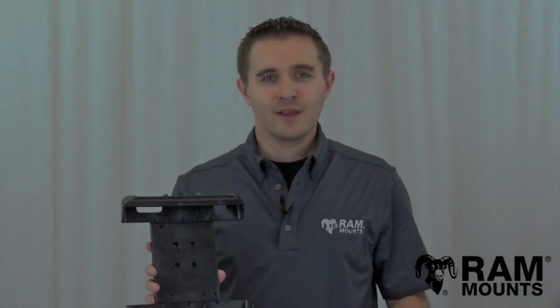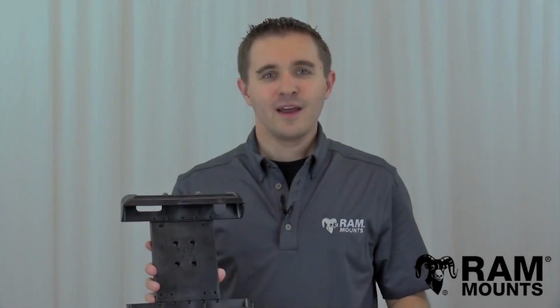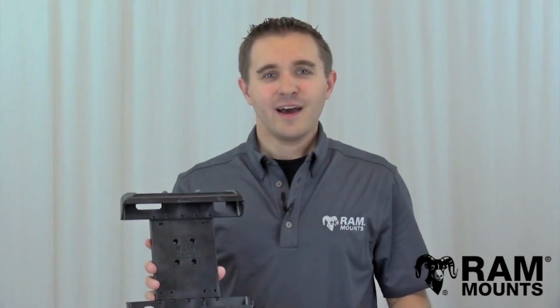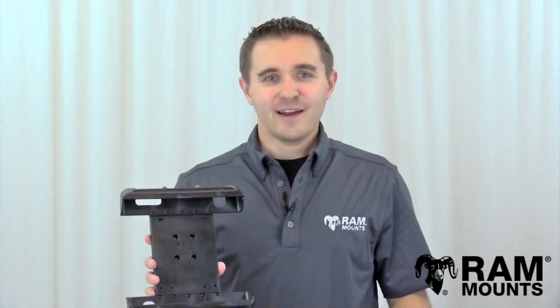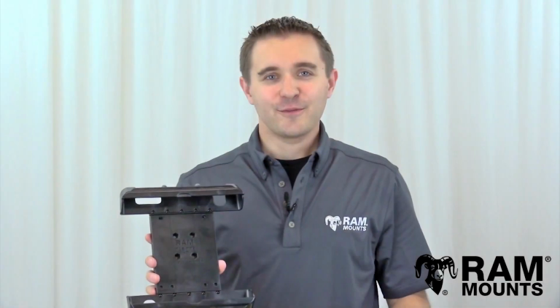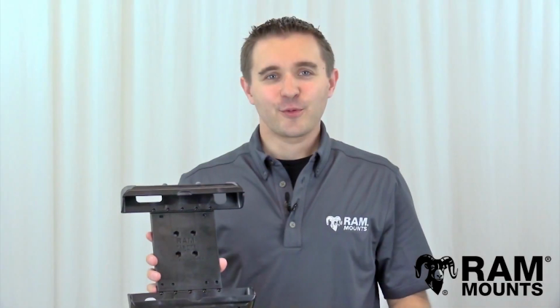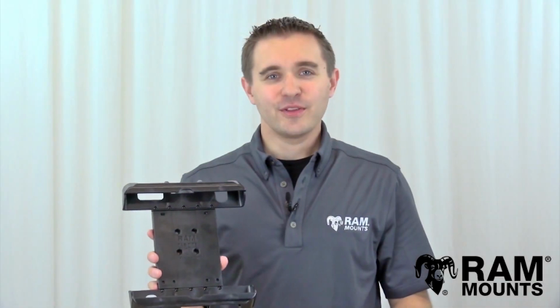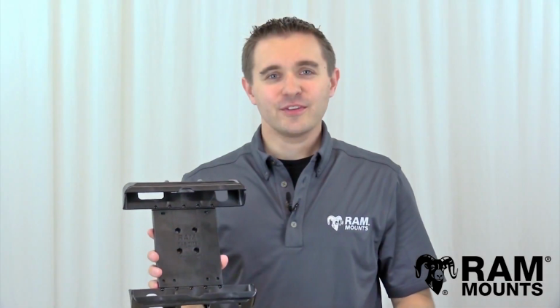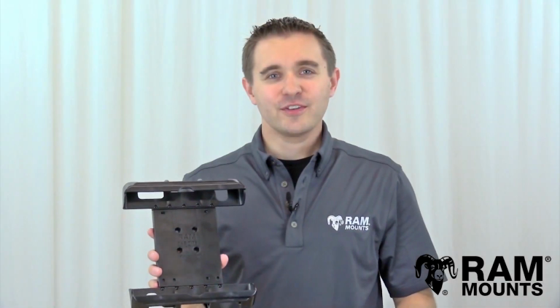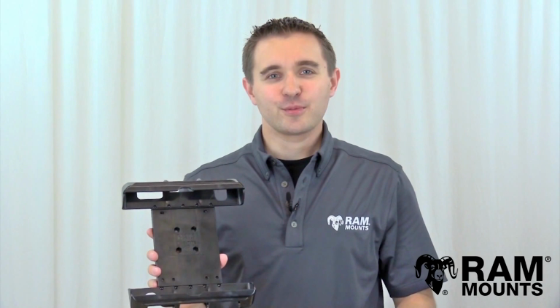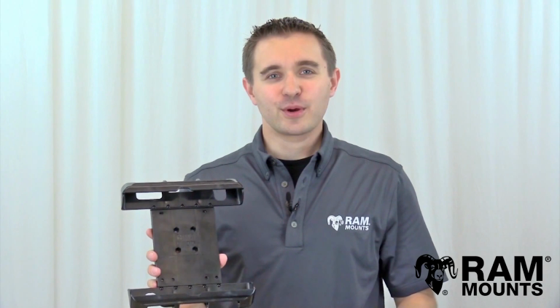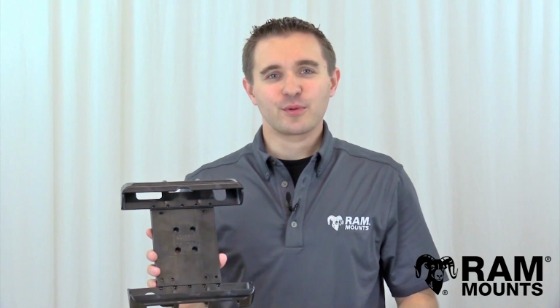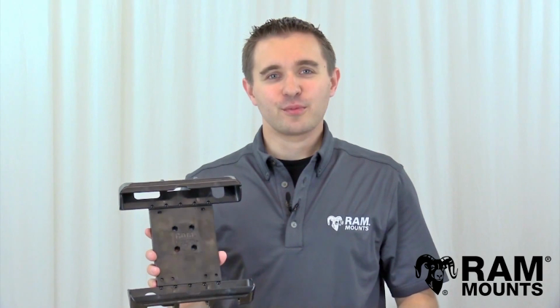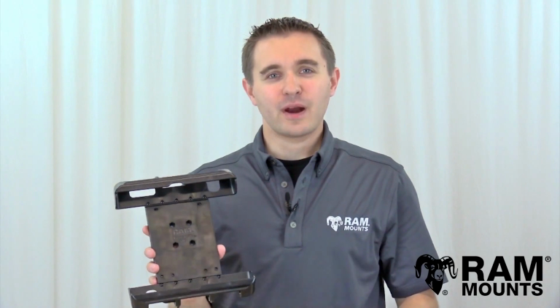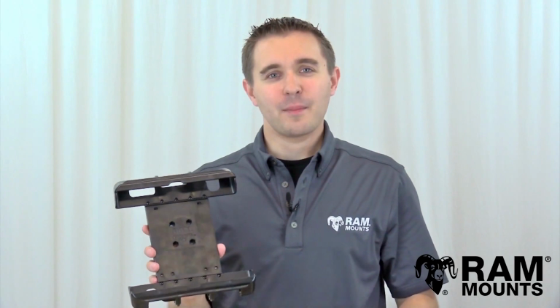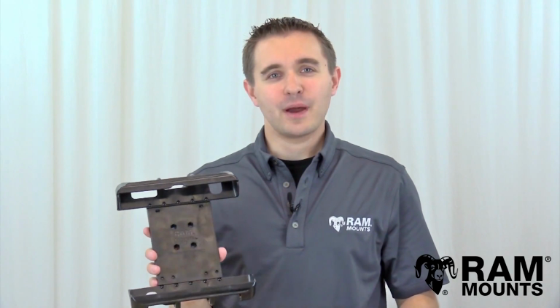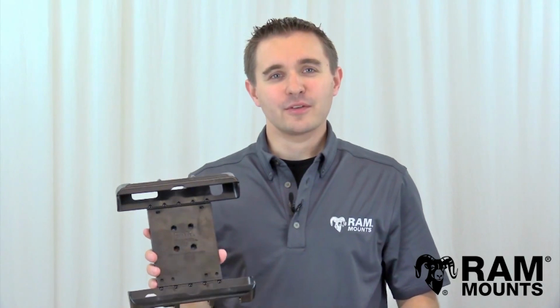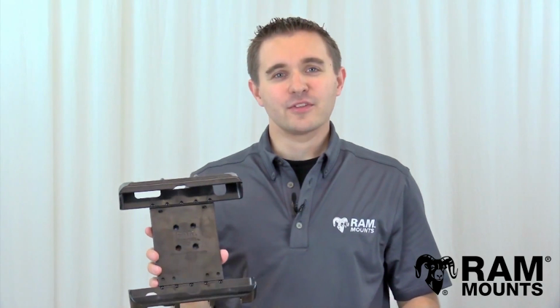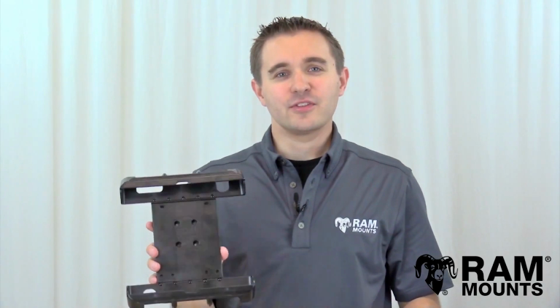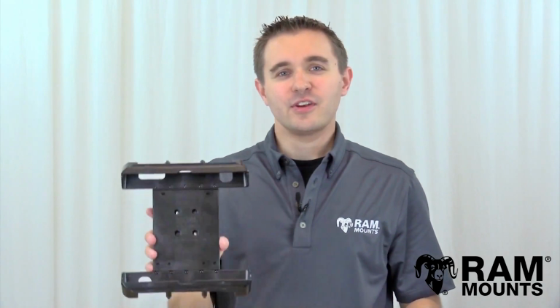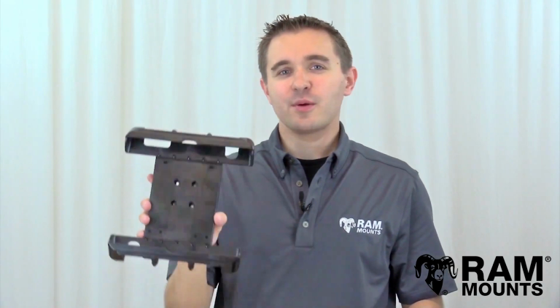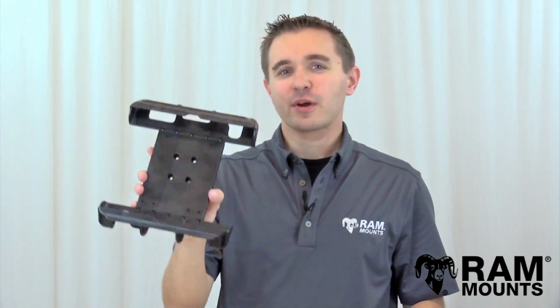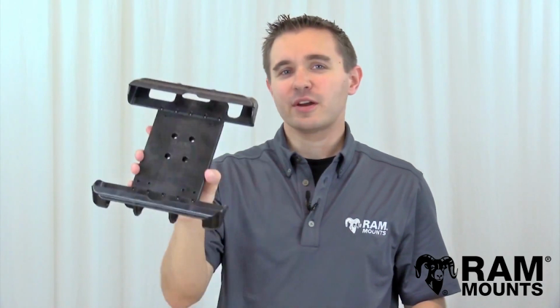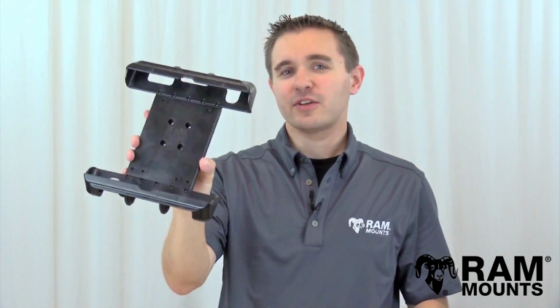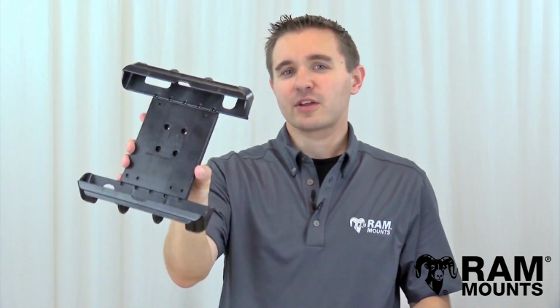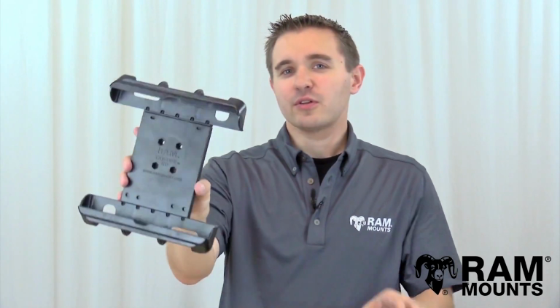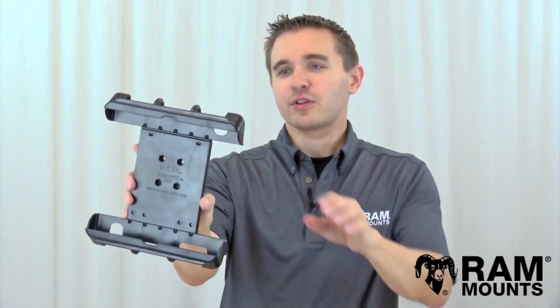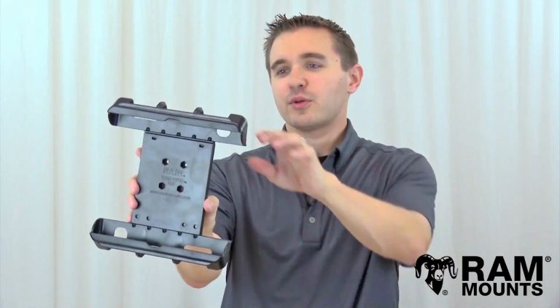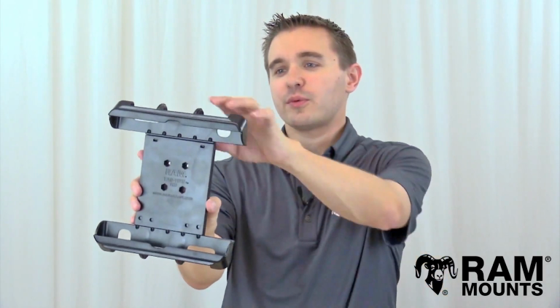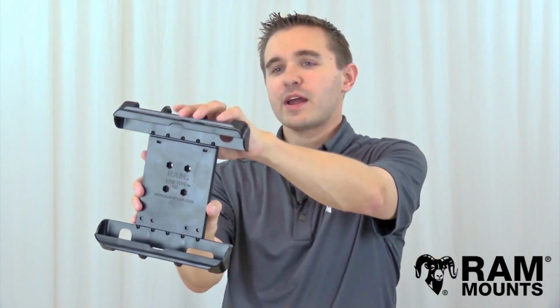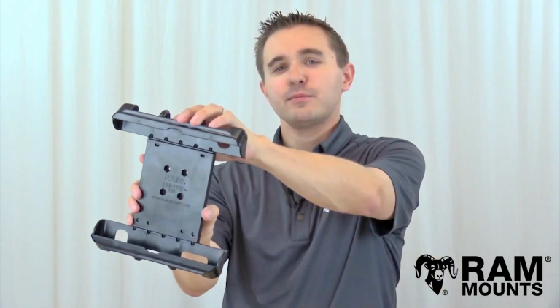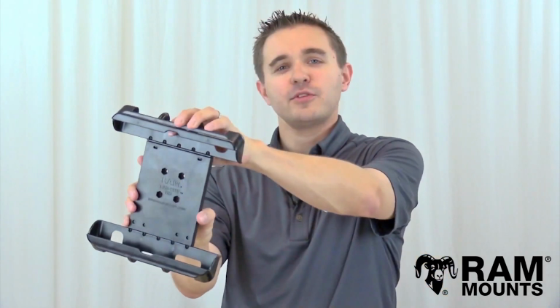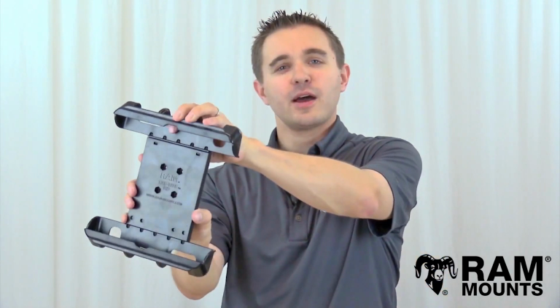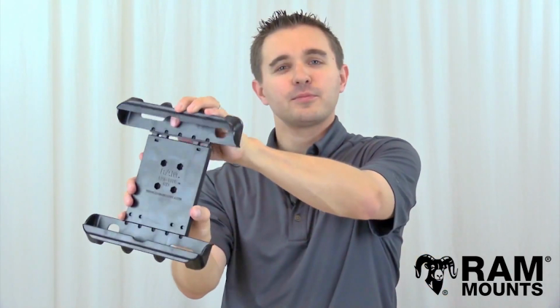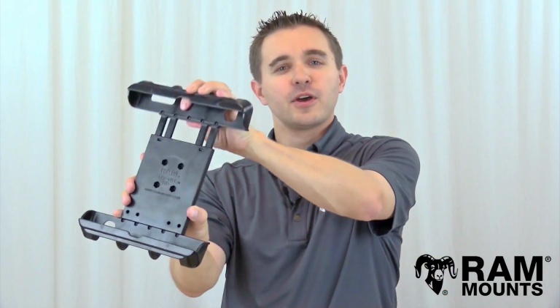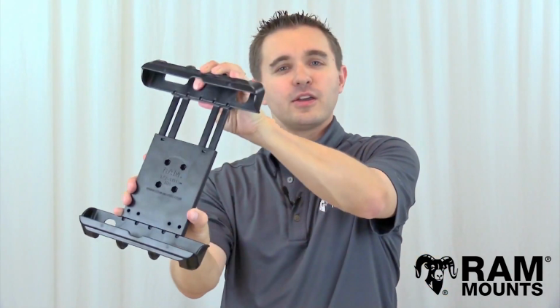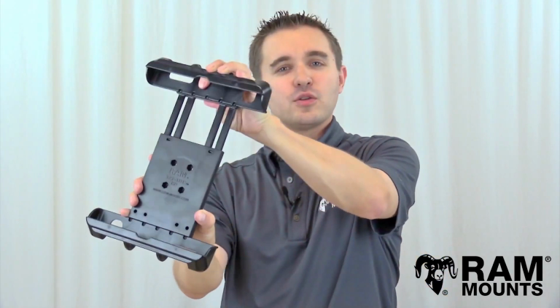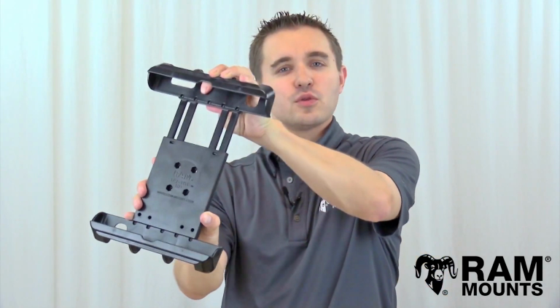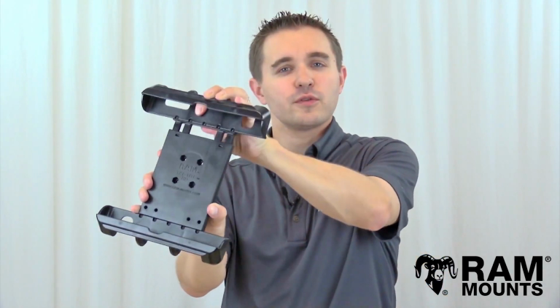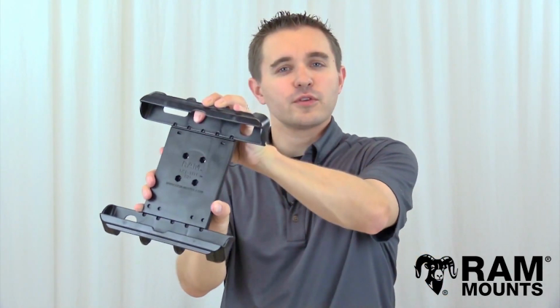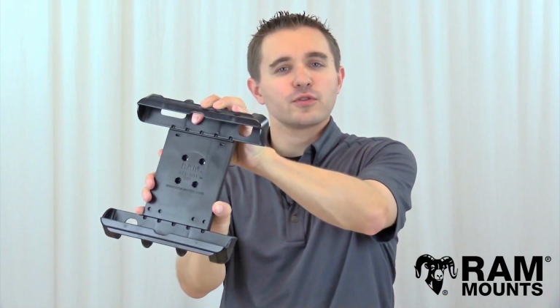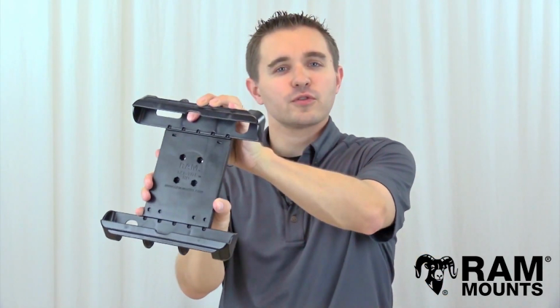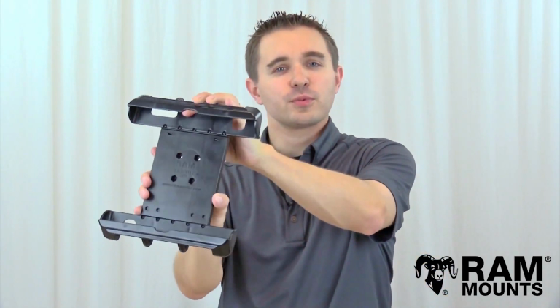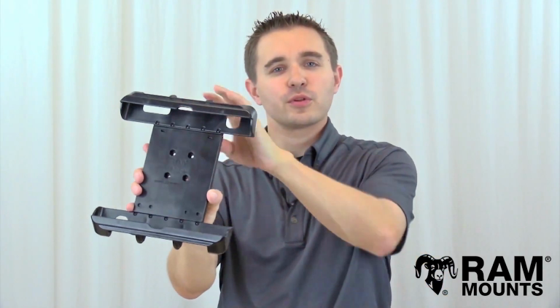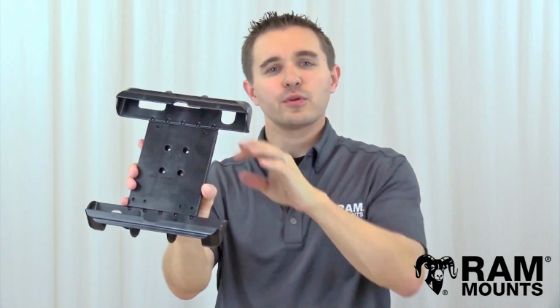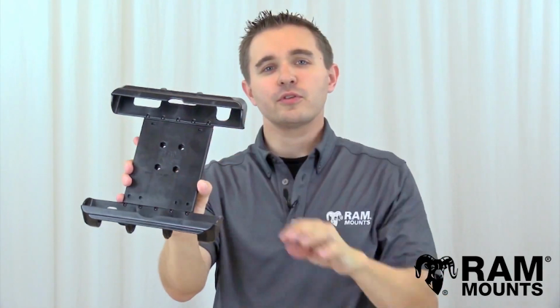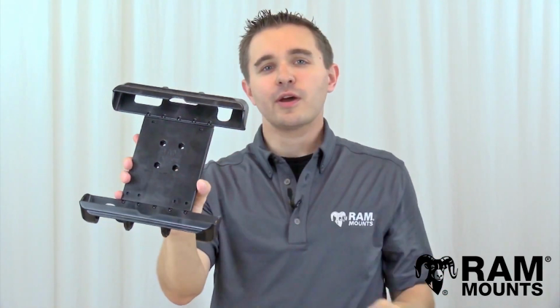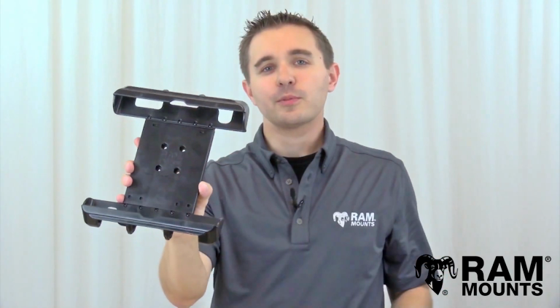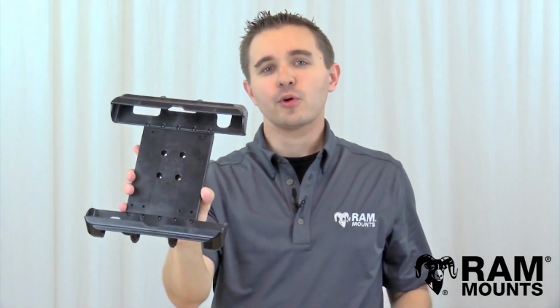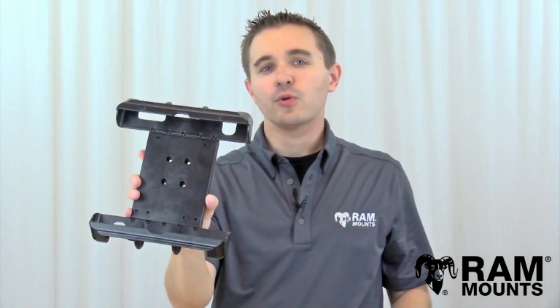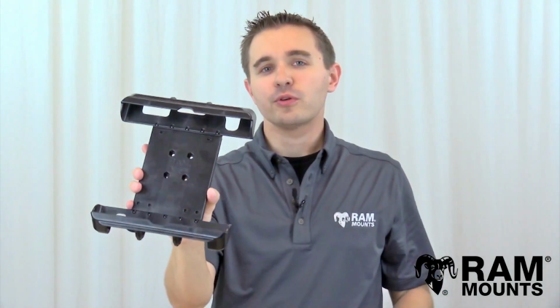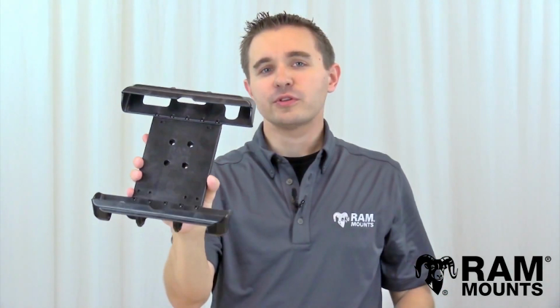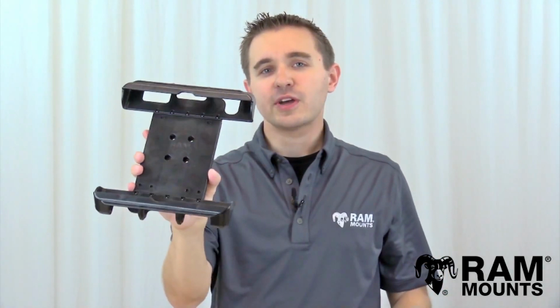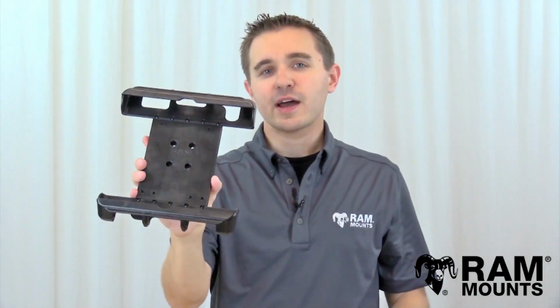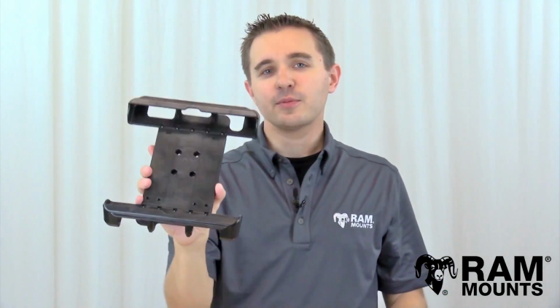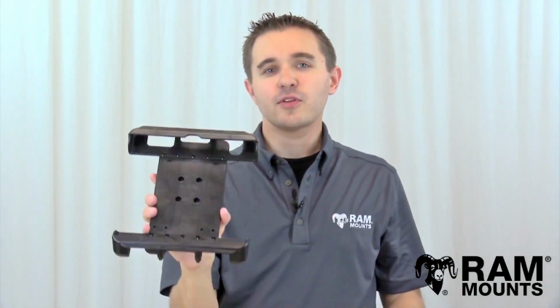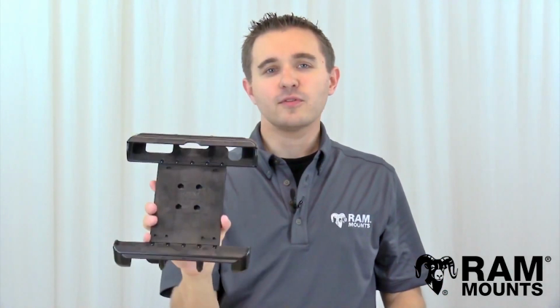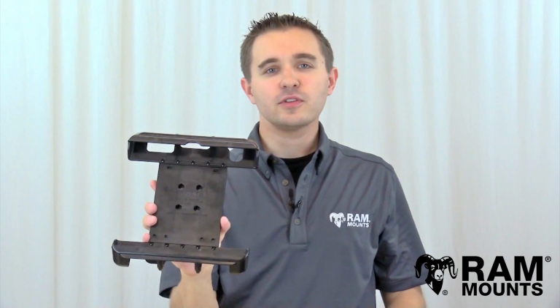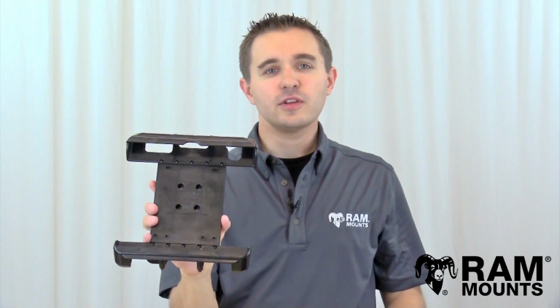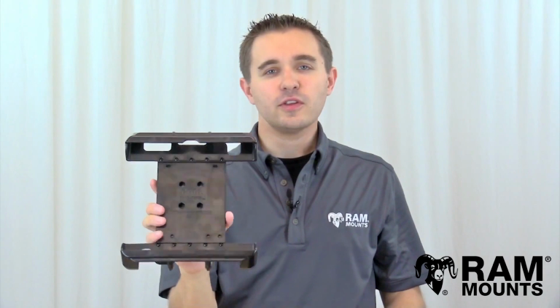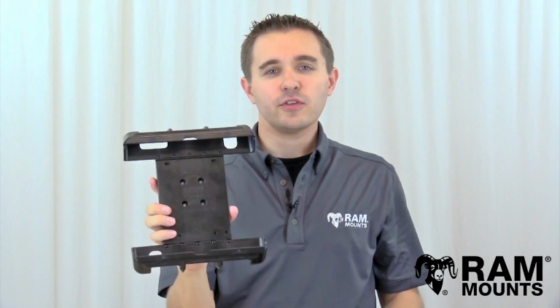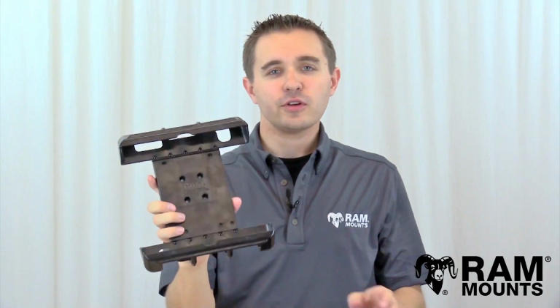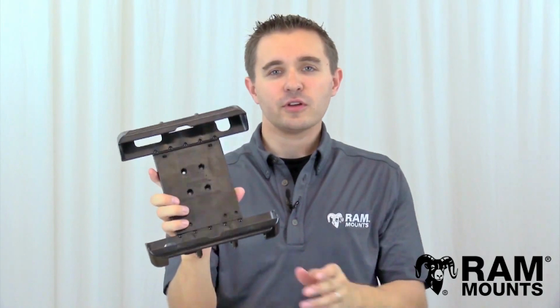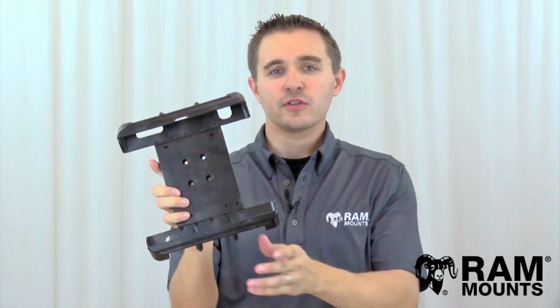Hi everyone, this is Rick with RAM Mounts, and today we're going to take a look at the RAM TabTight Universal Spring Loaded Tablet Holder Tab 17 series.